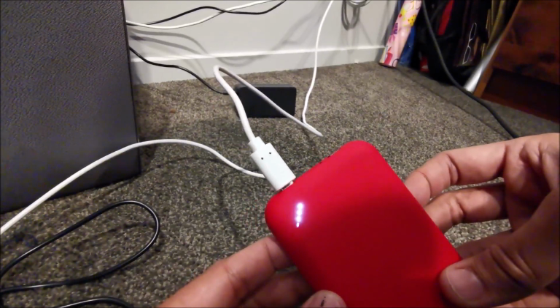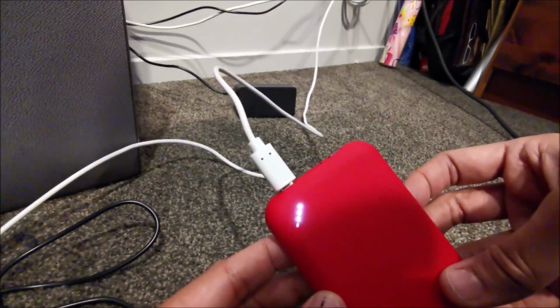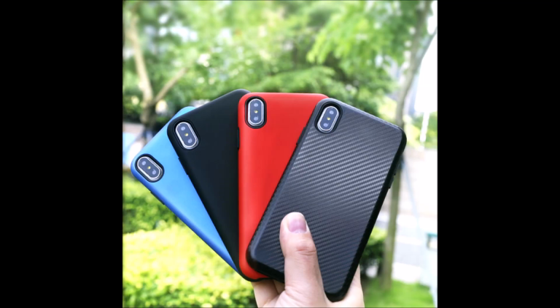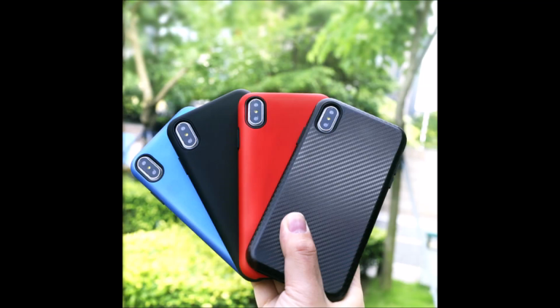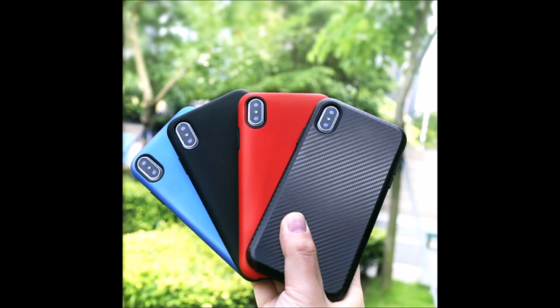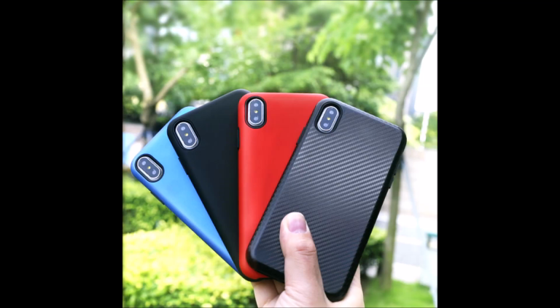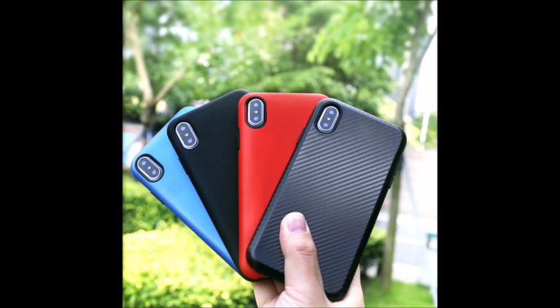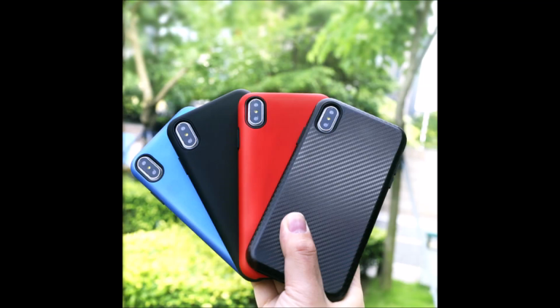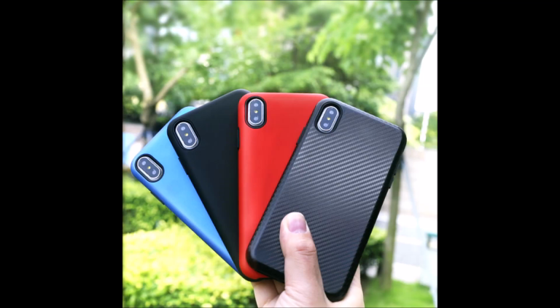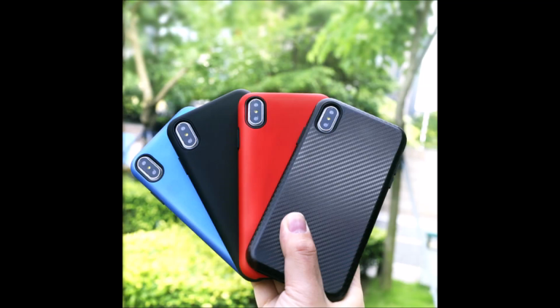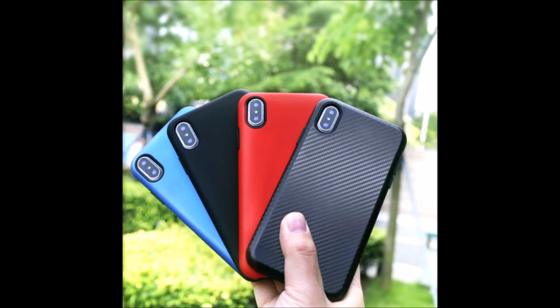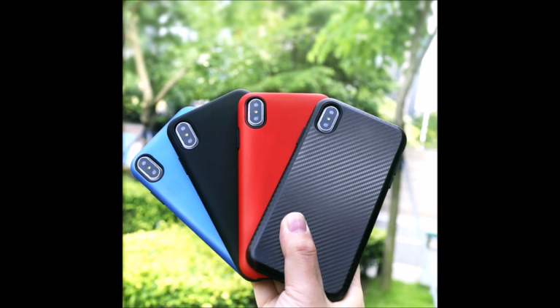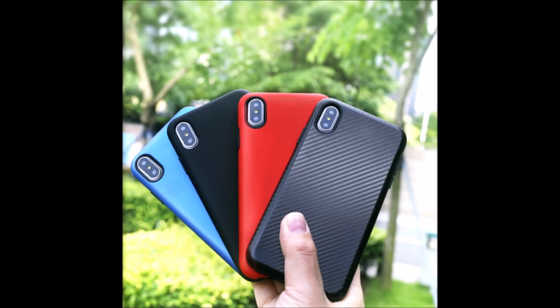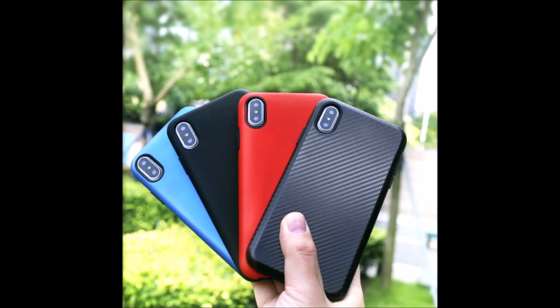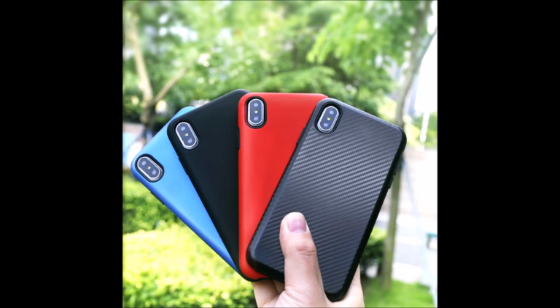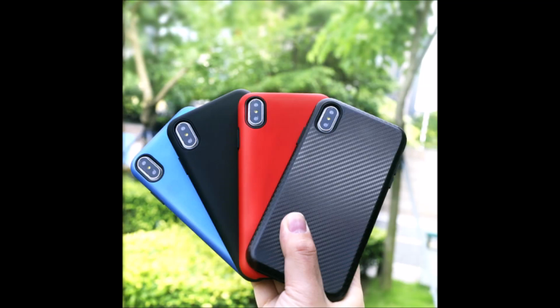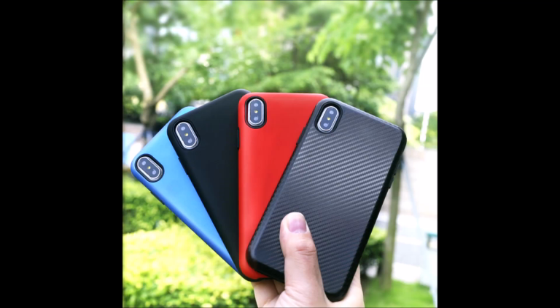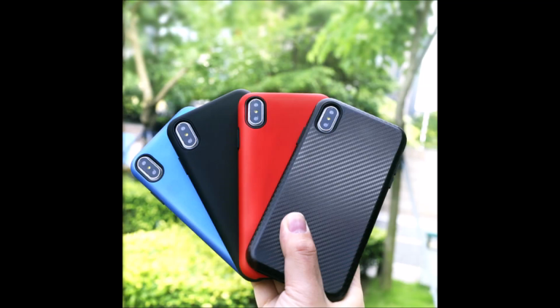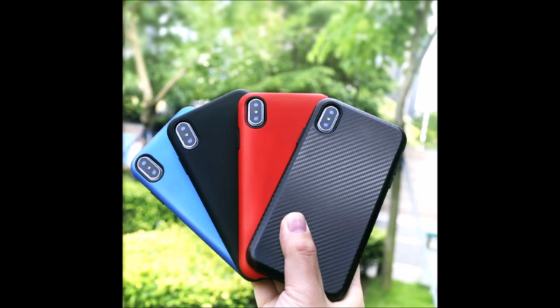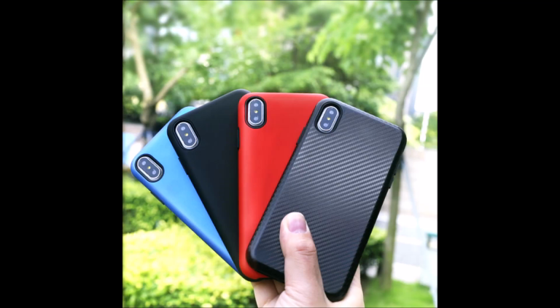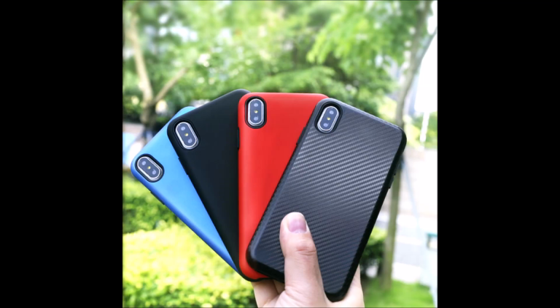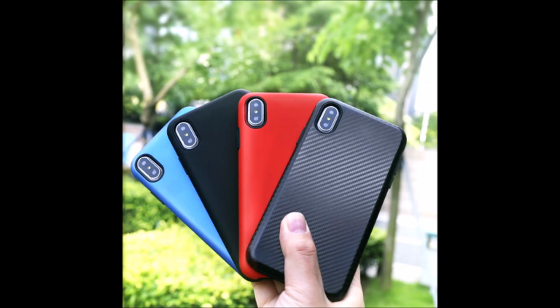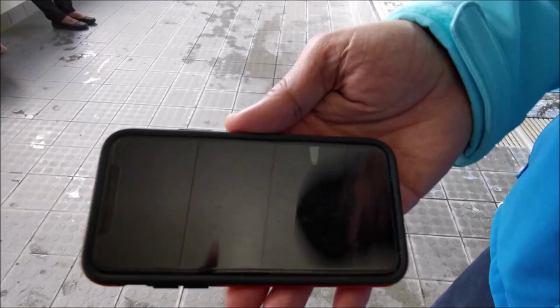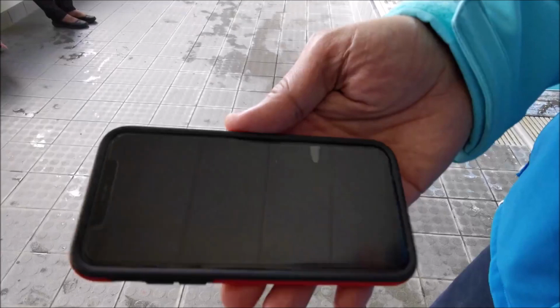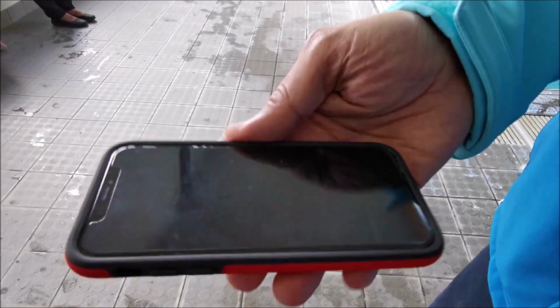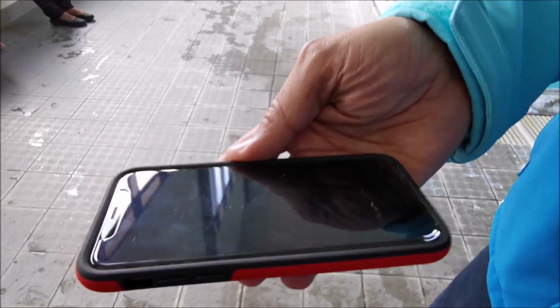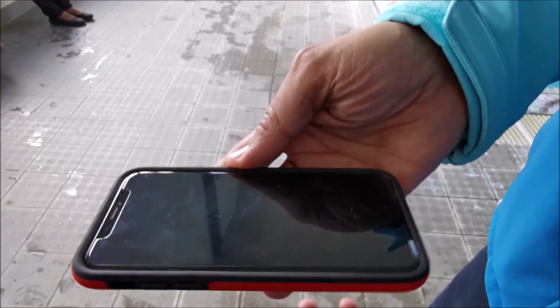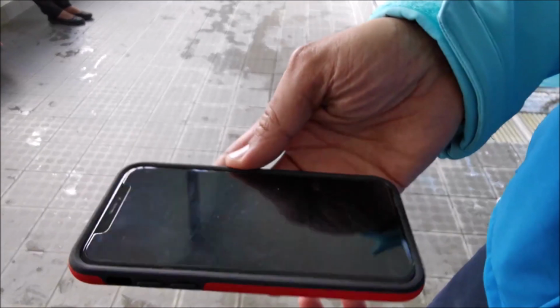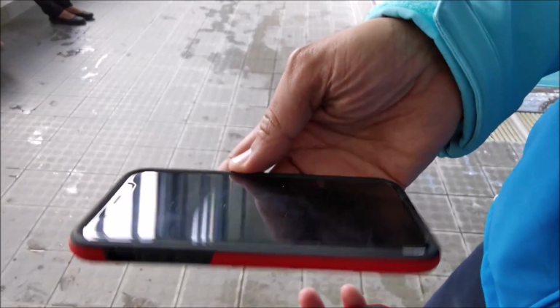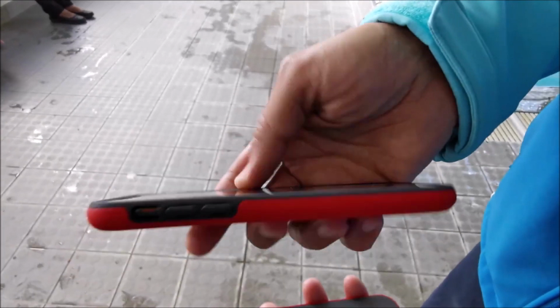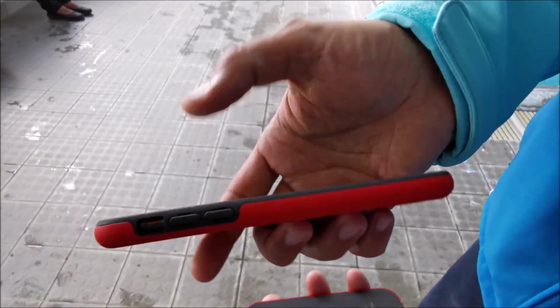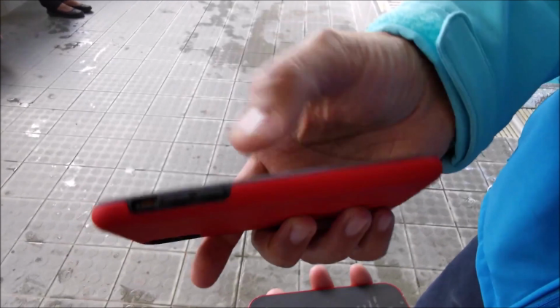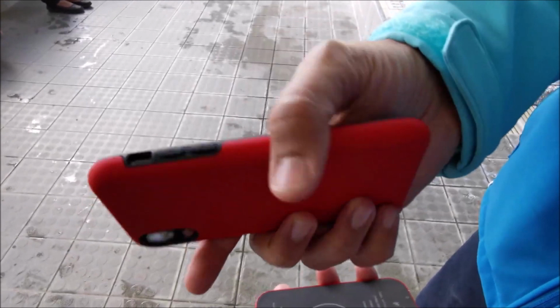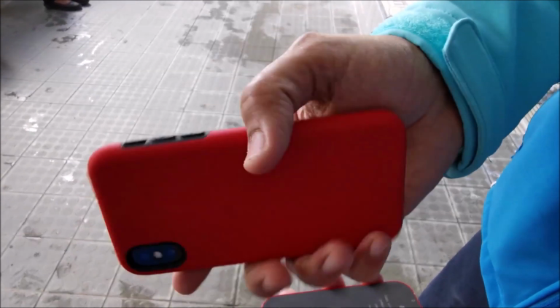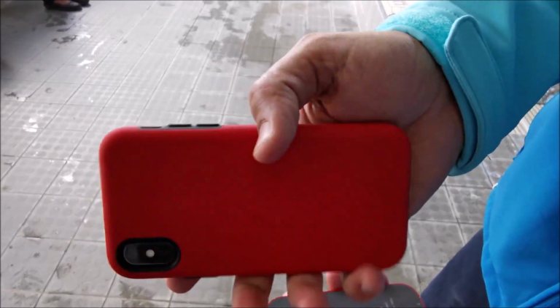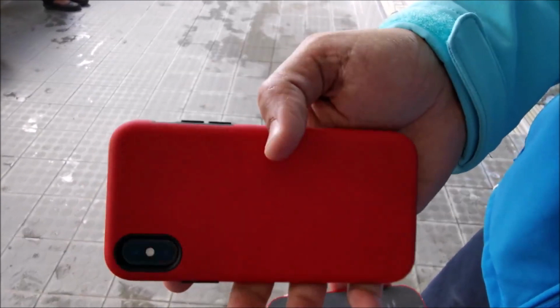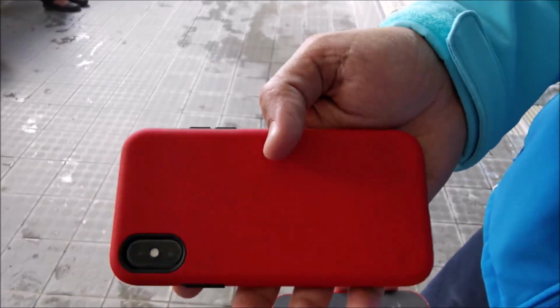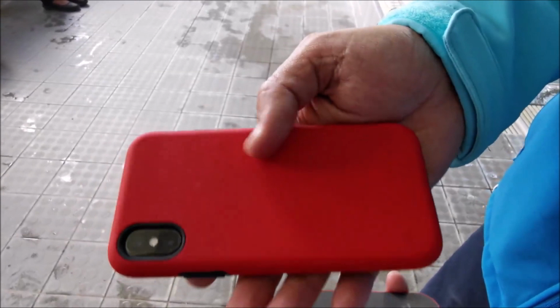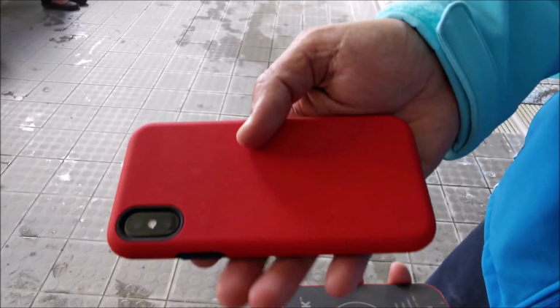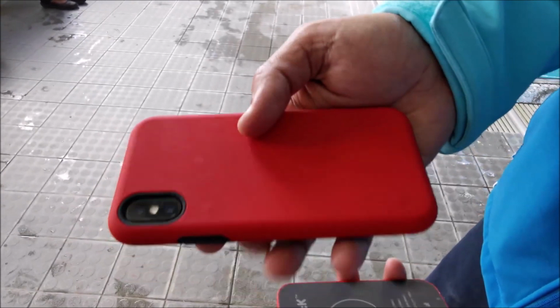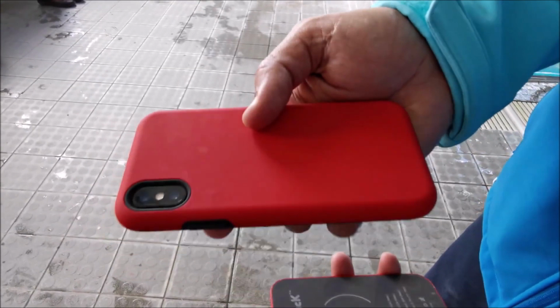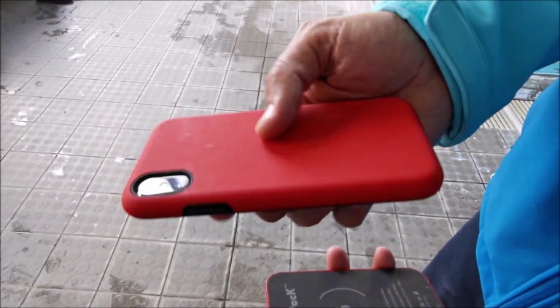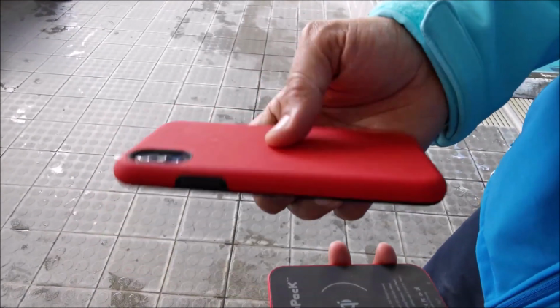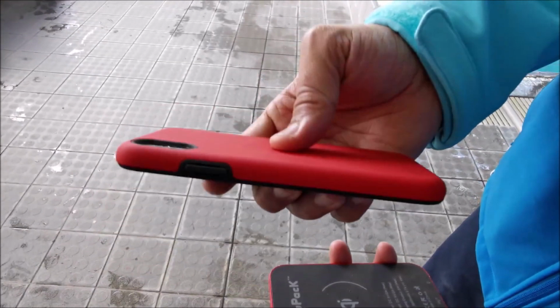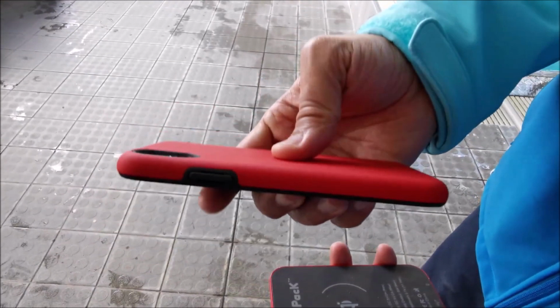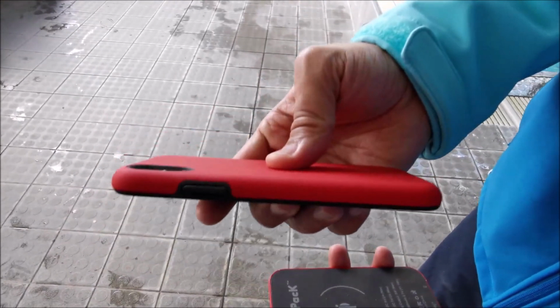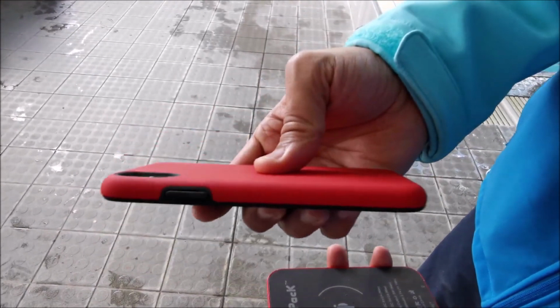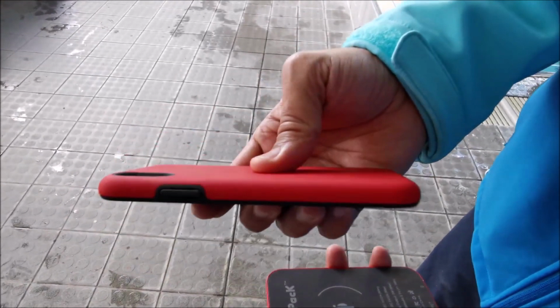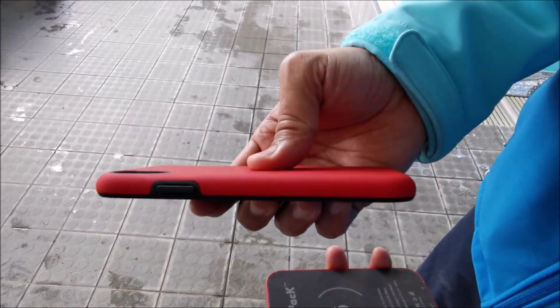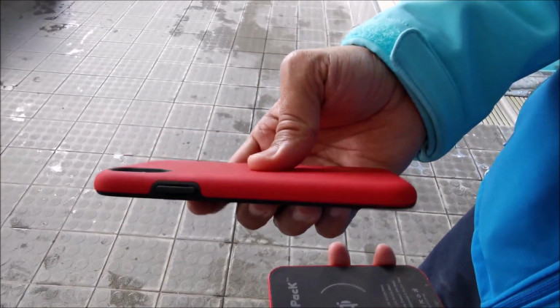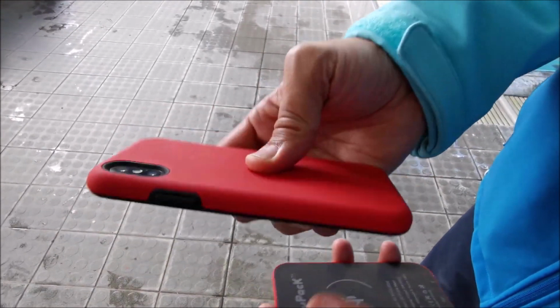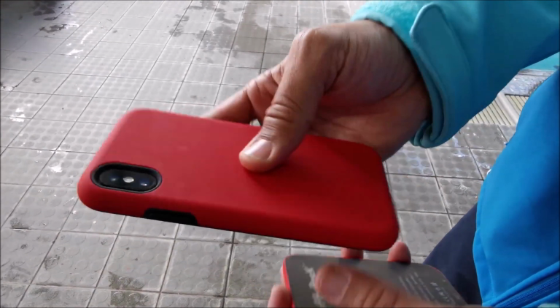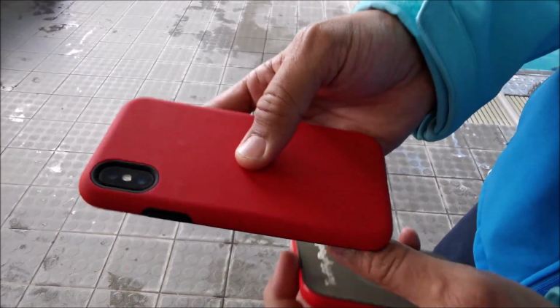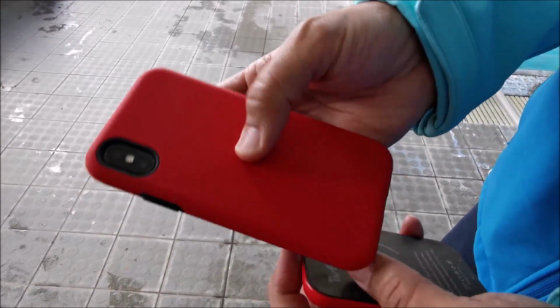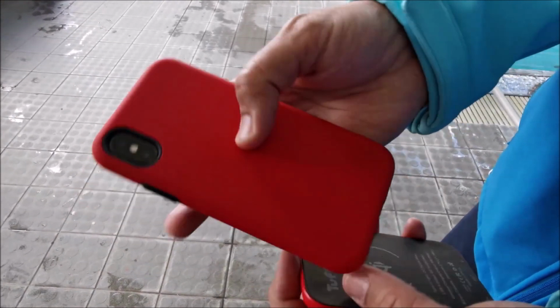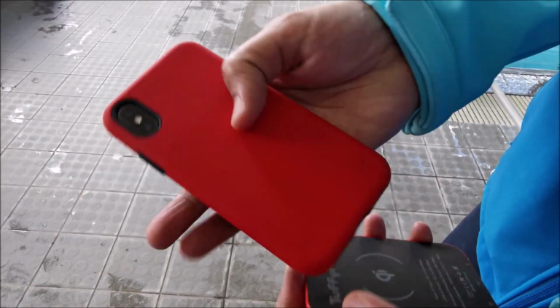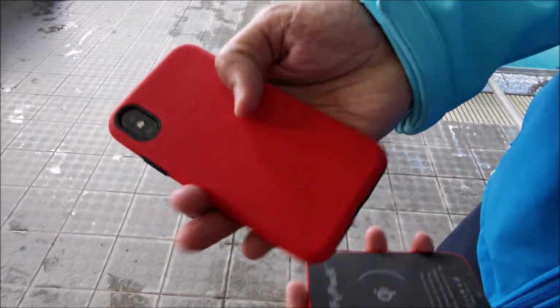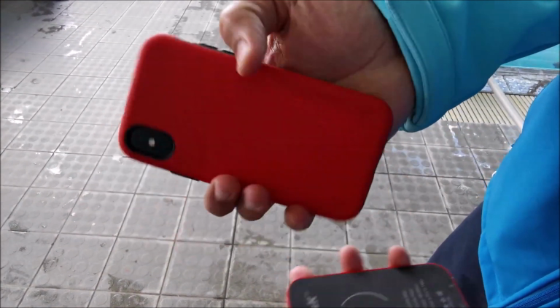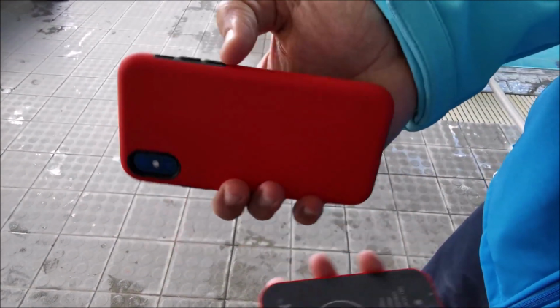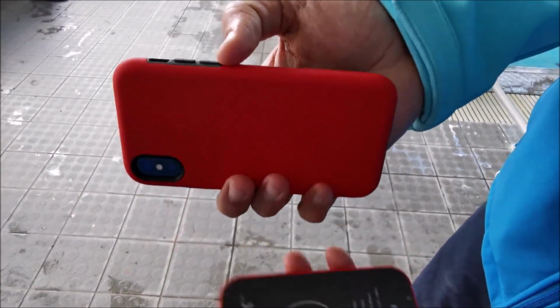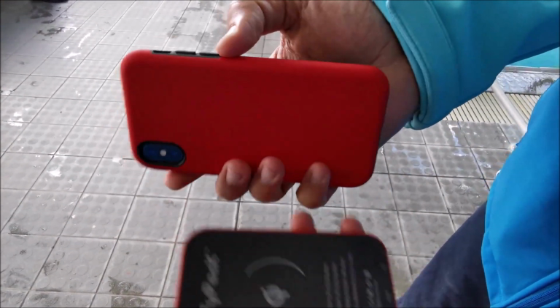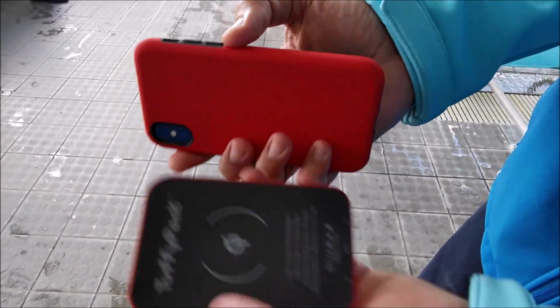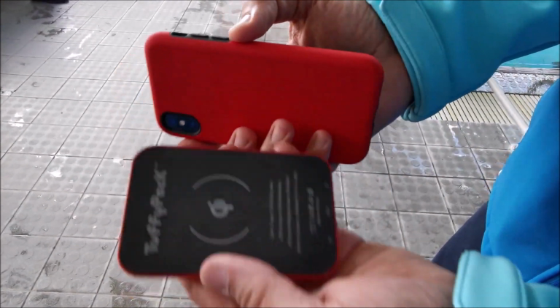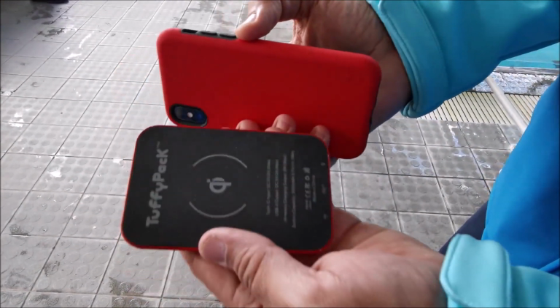It's trendy and available in four colors. Tested it with the iPhone XS and it works perfectly fine, as you can see.